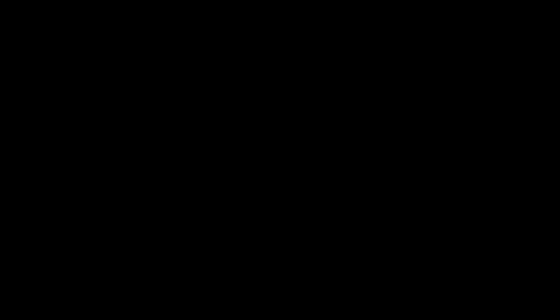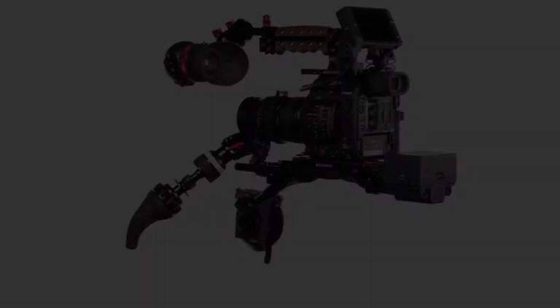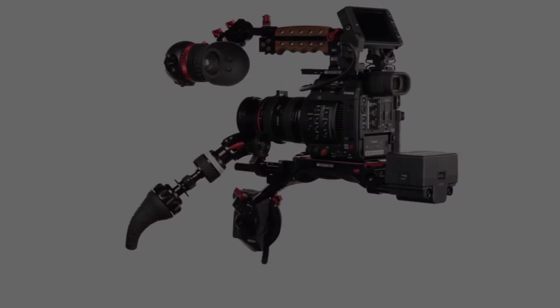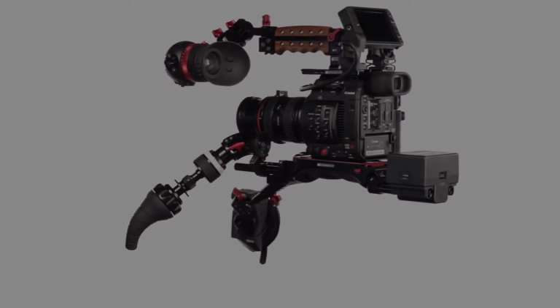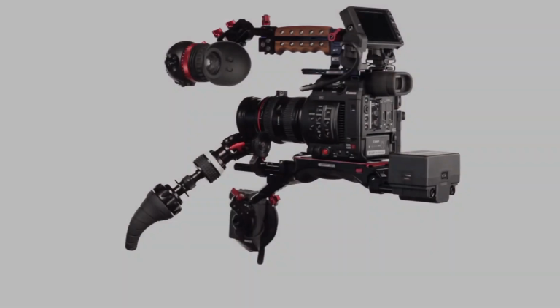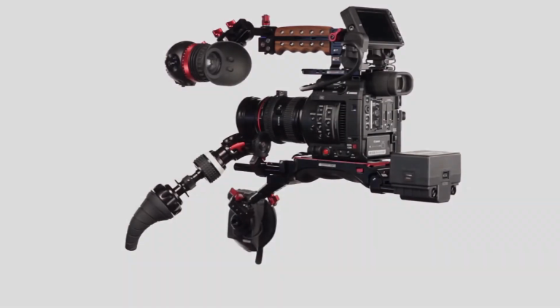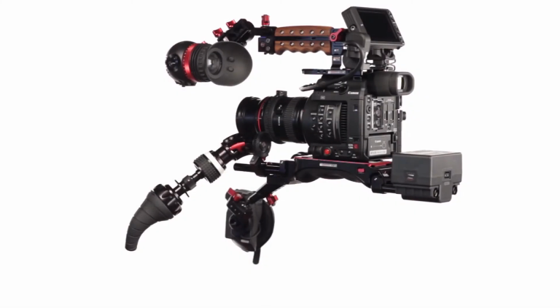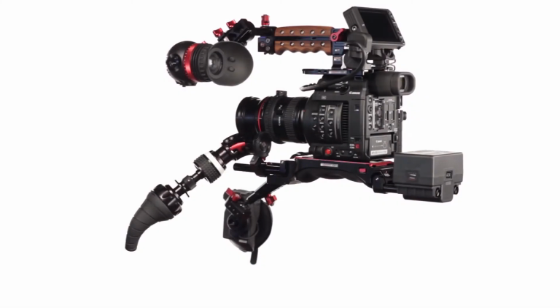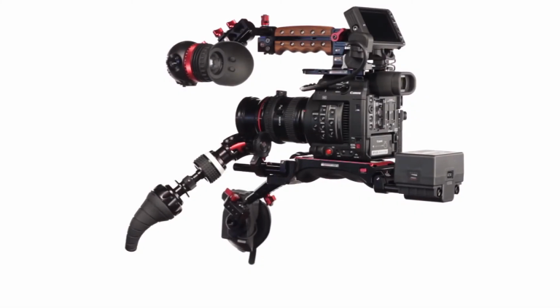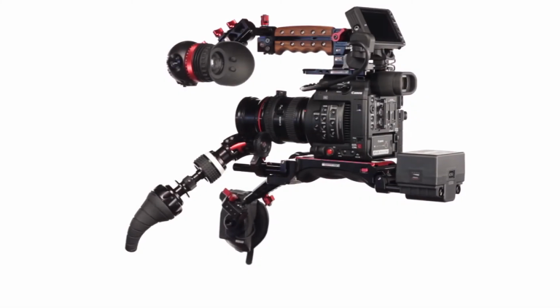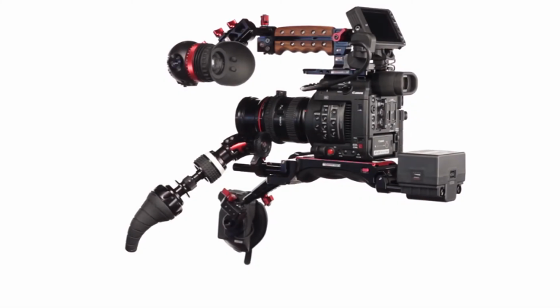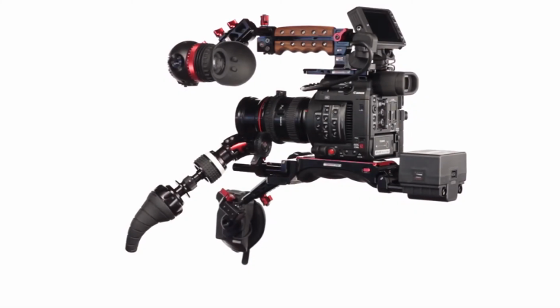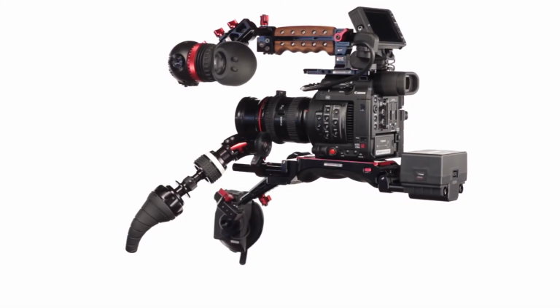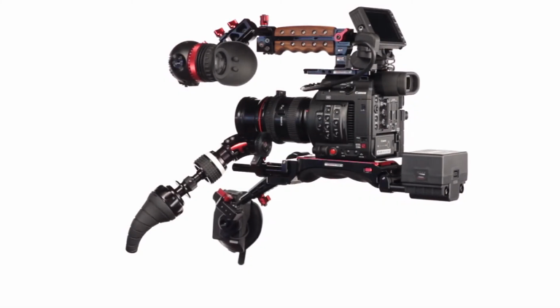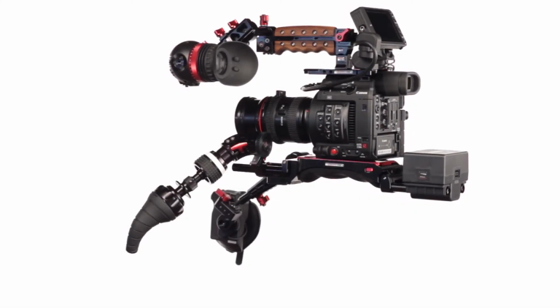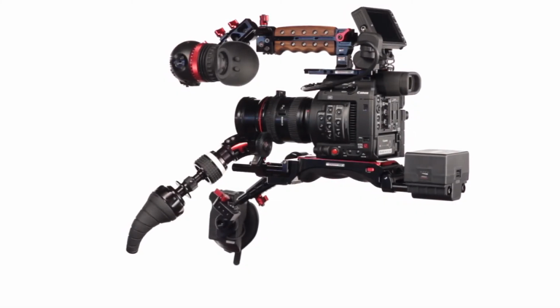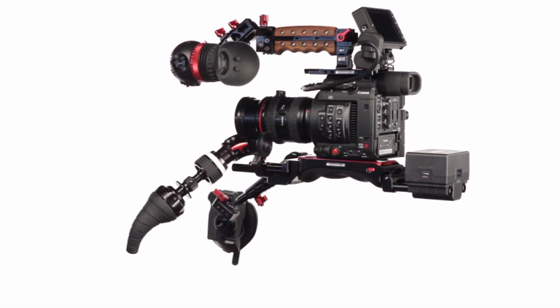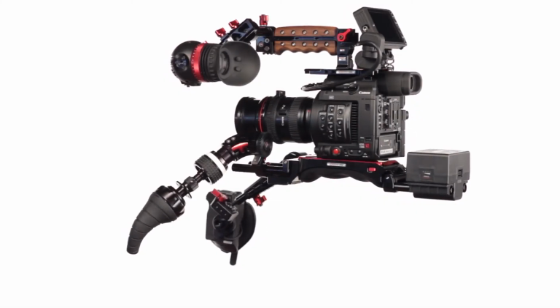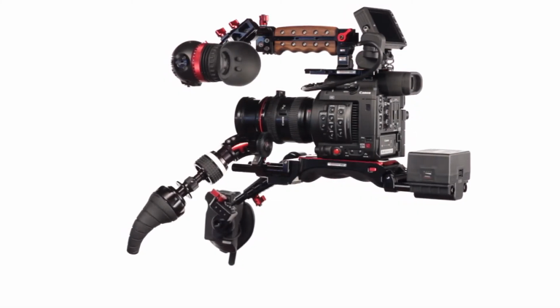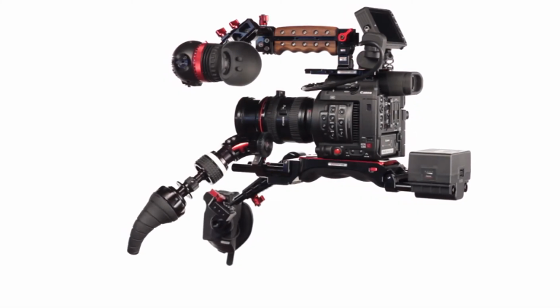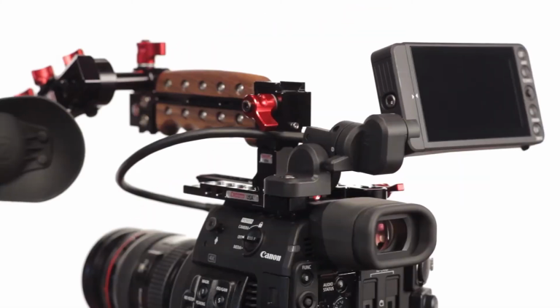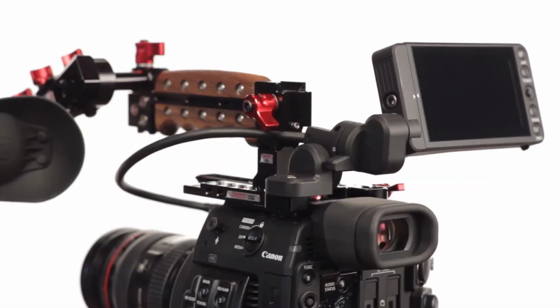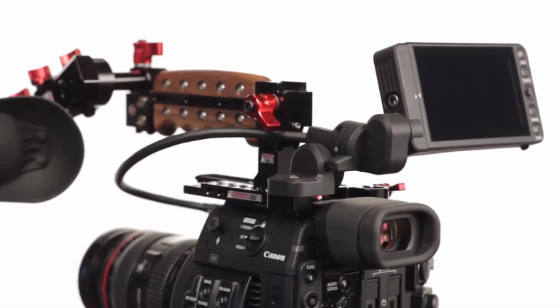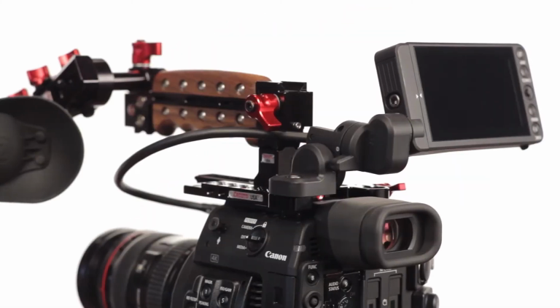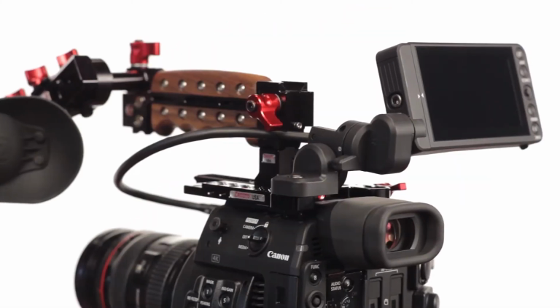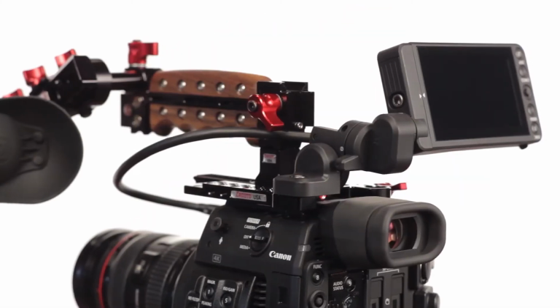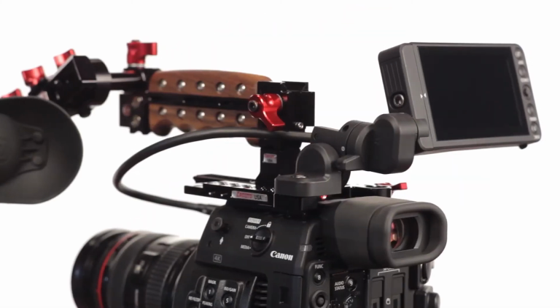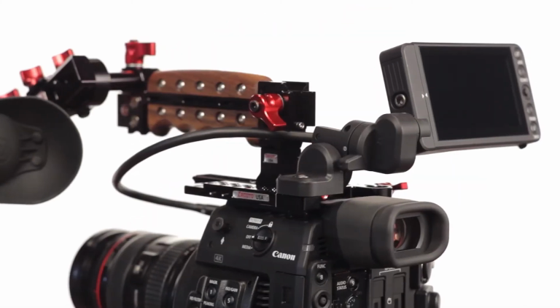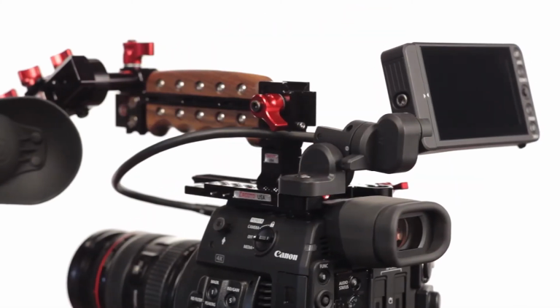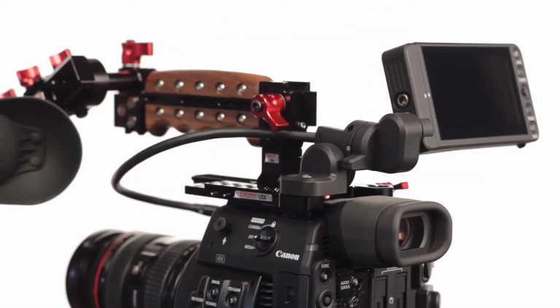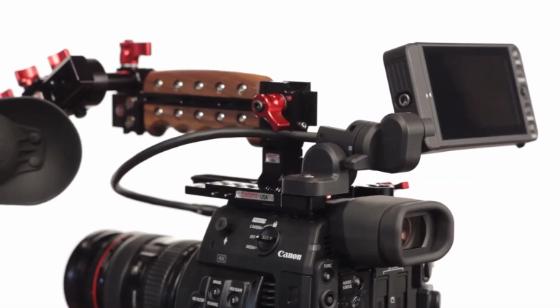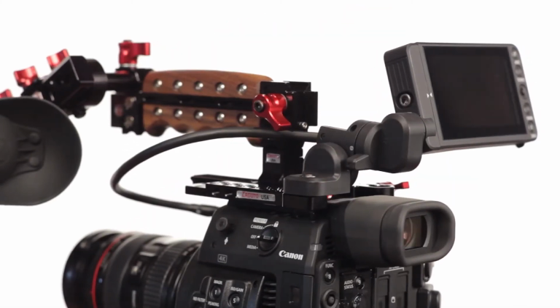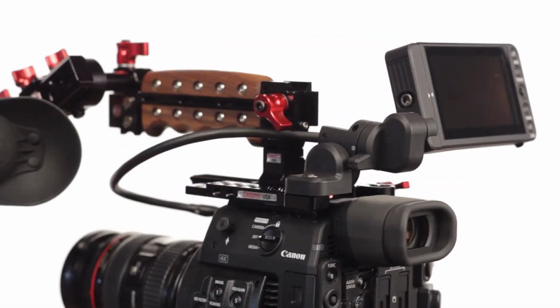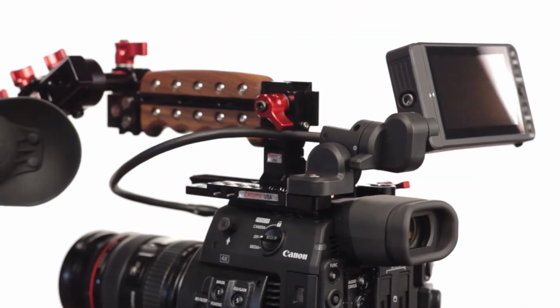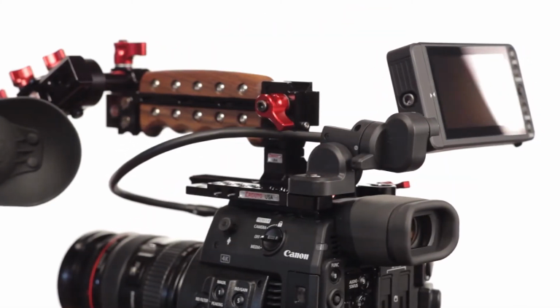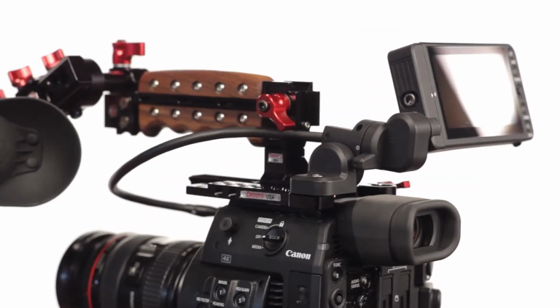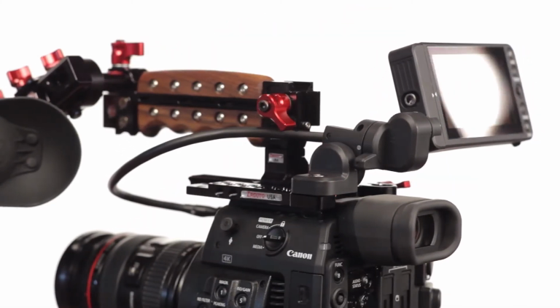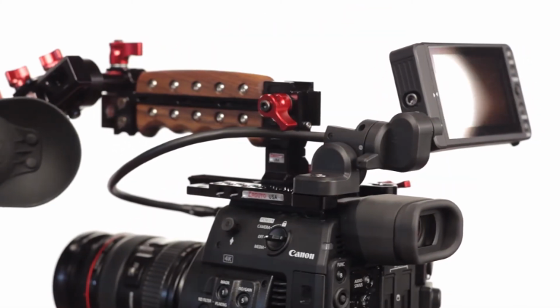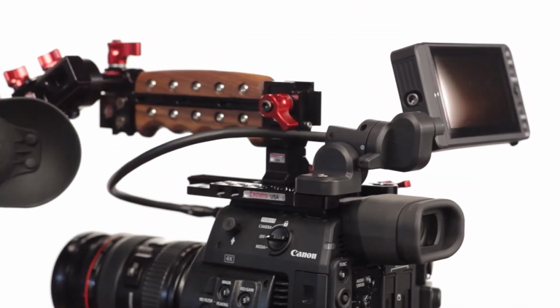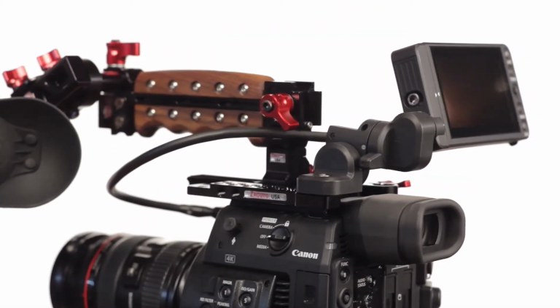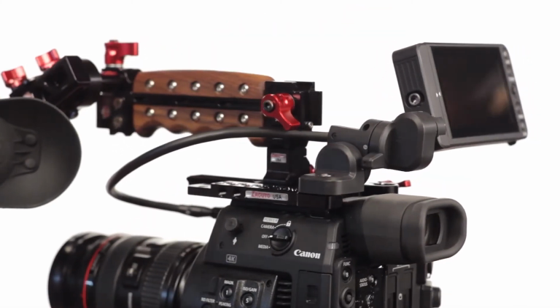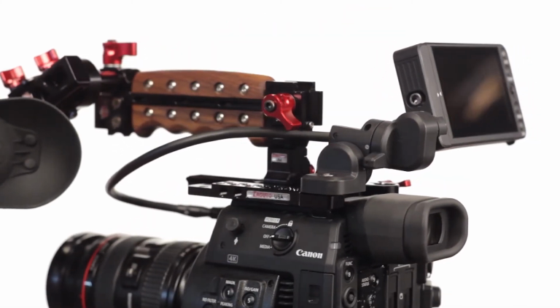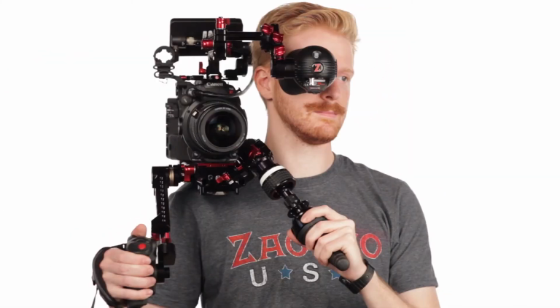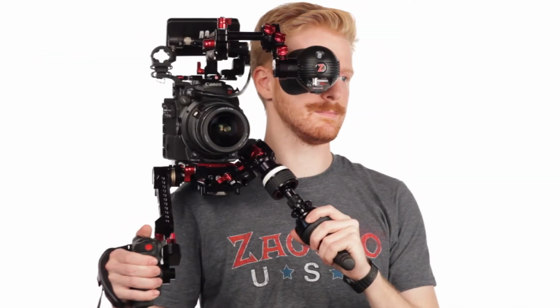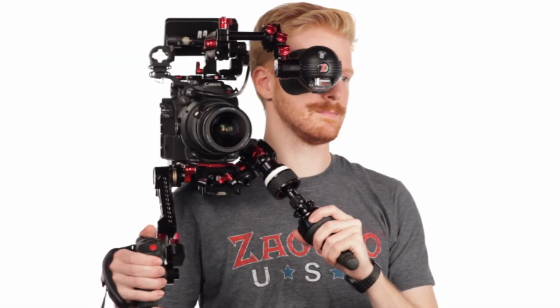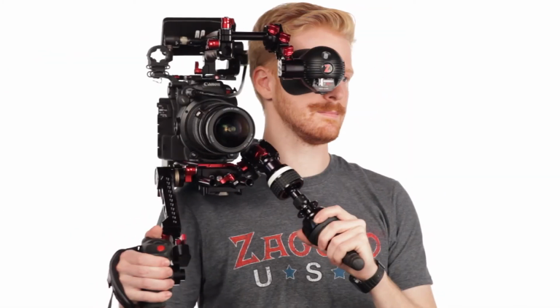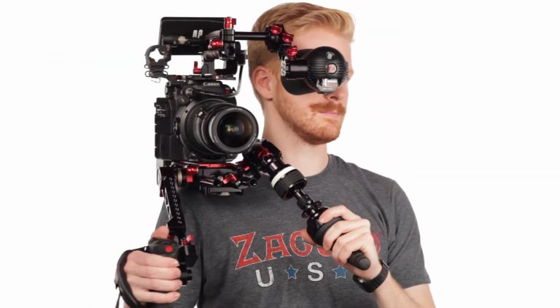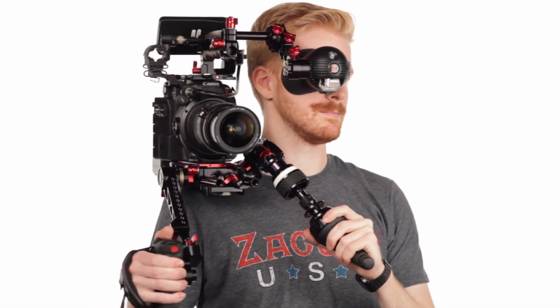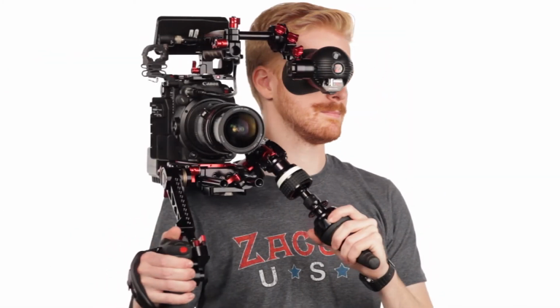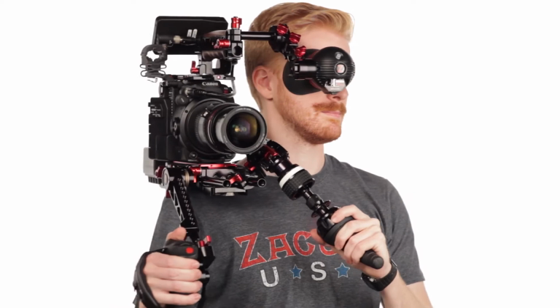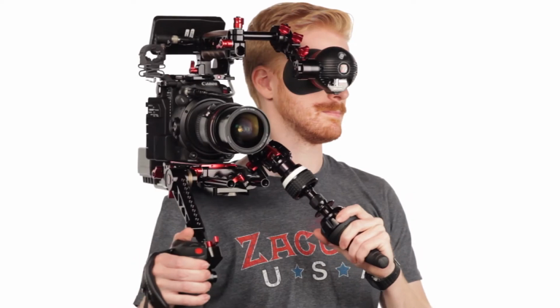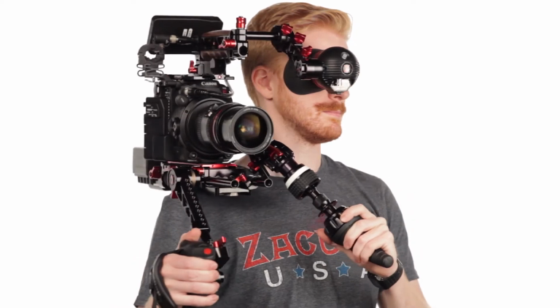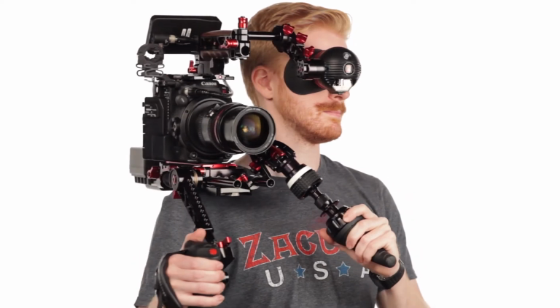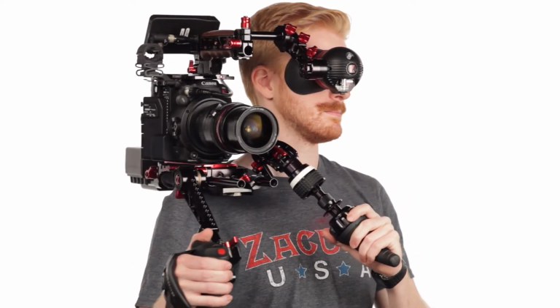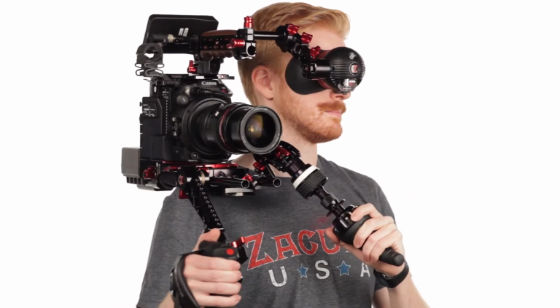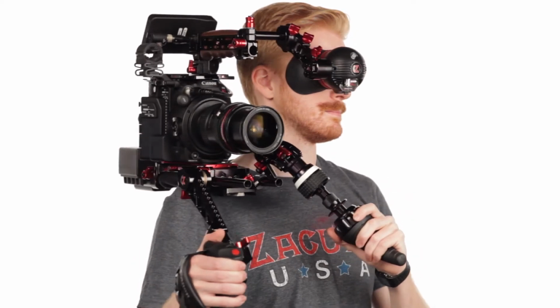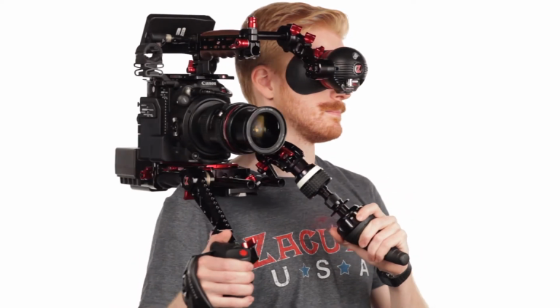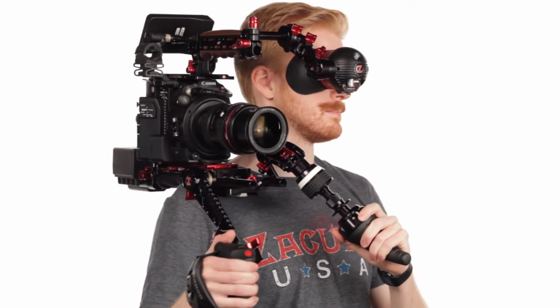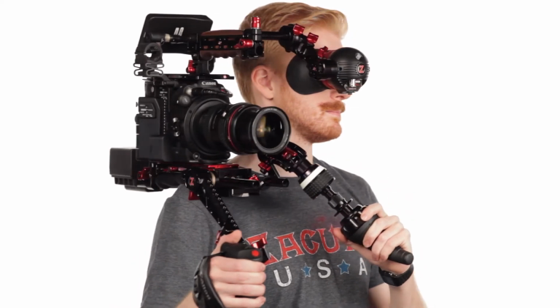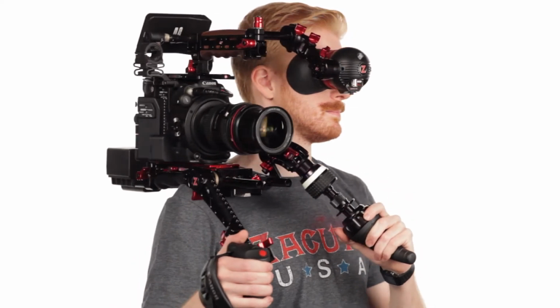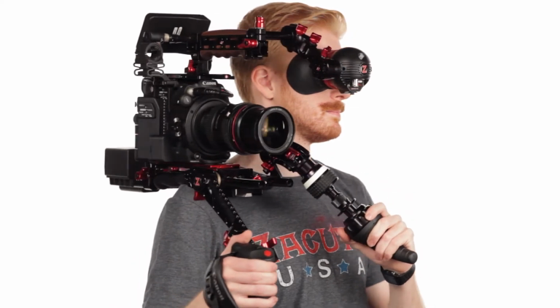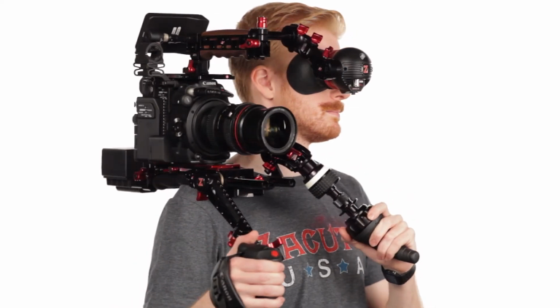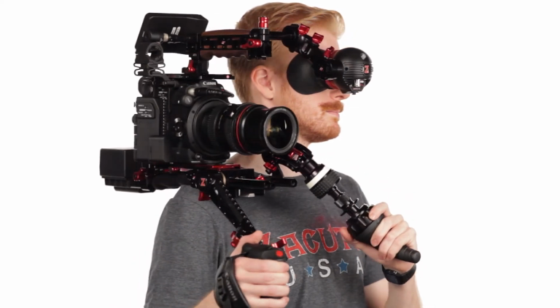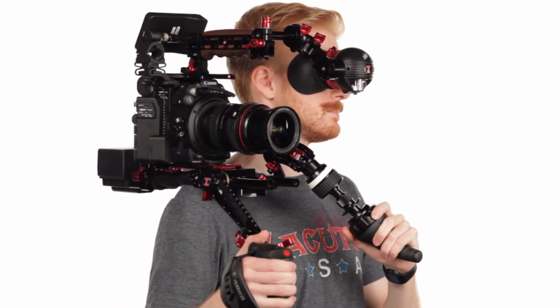Introducing the Zacuto Recoil for the Canon C200. The perfectly balanced C200 recoil rig features some exciting new products.